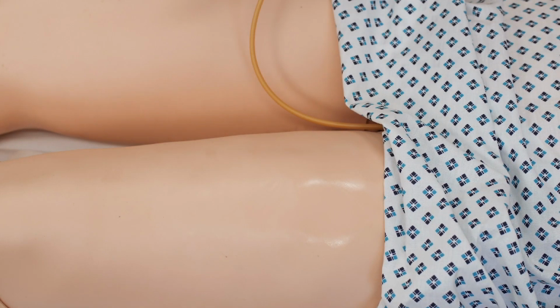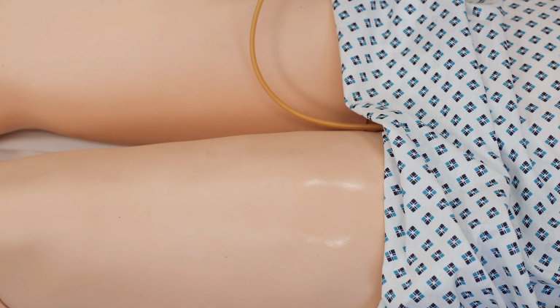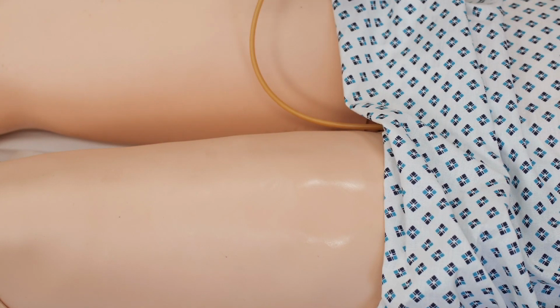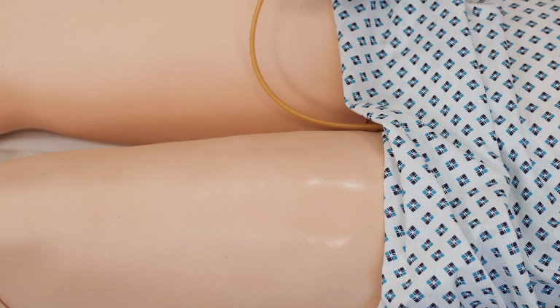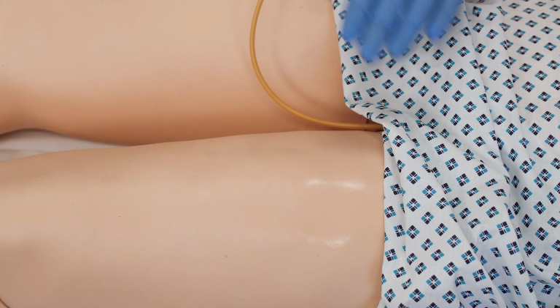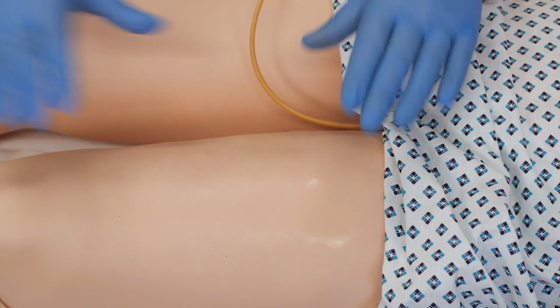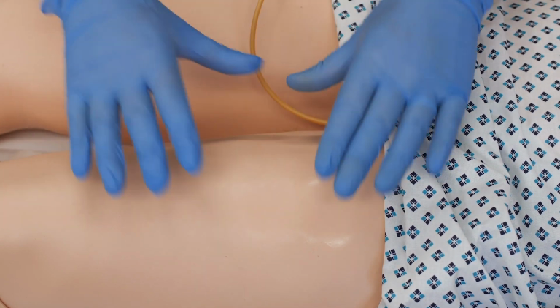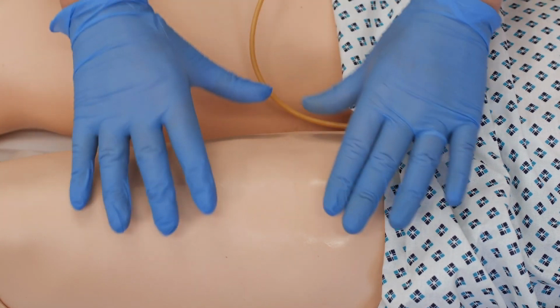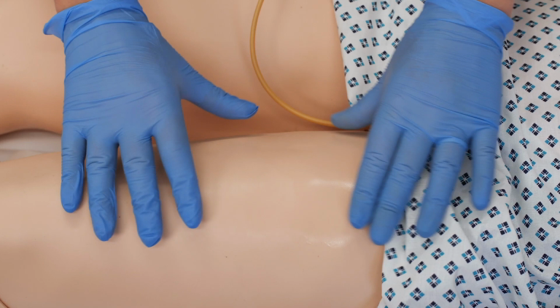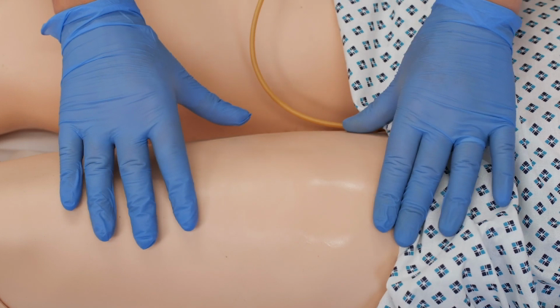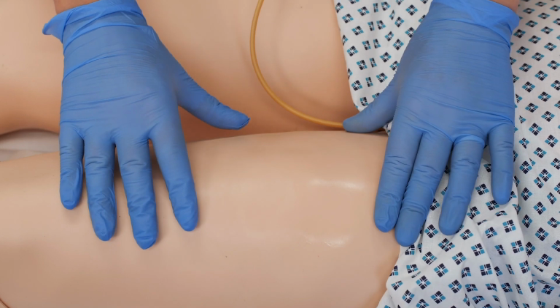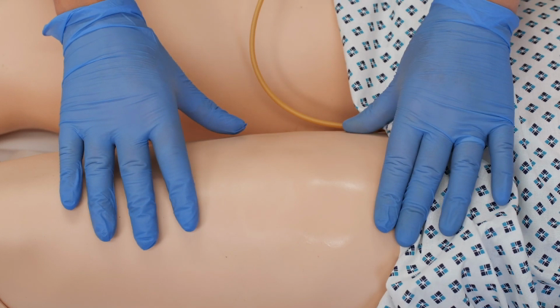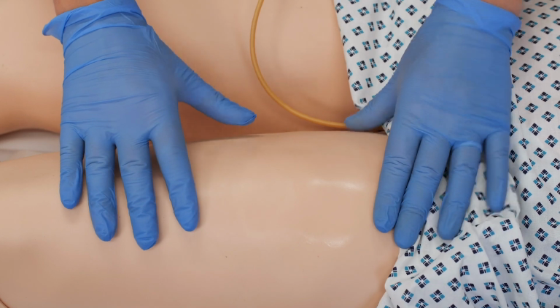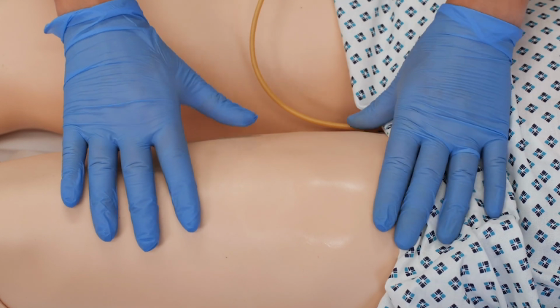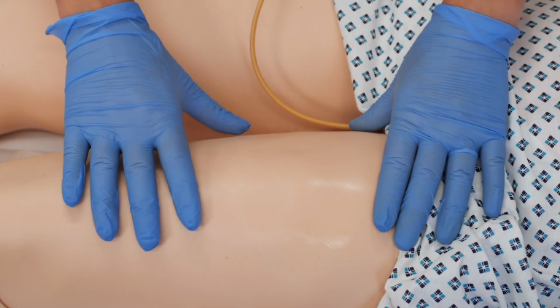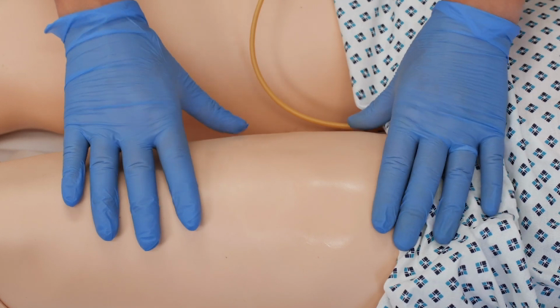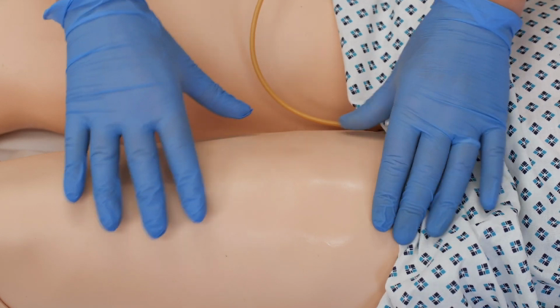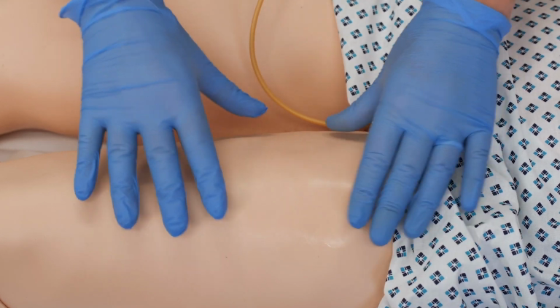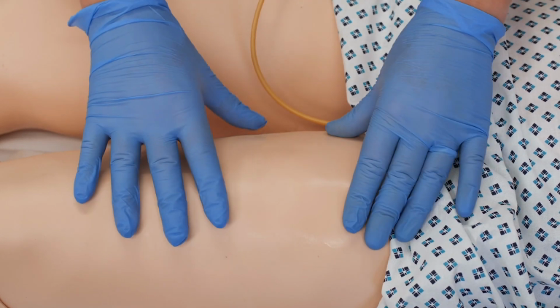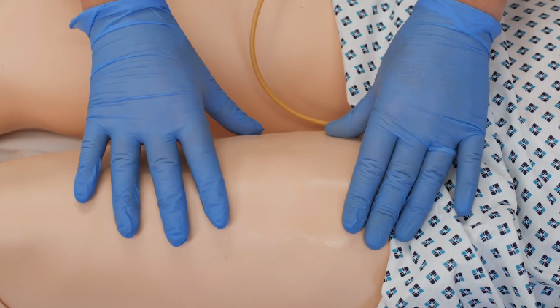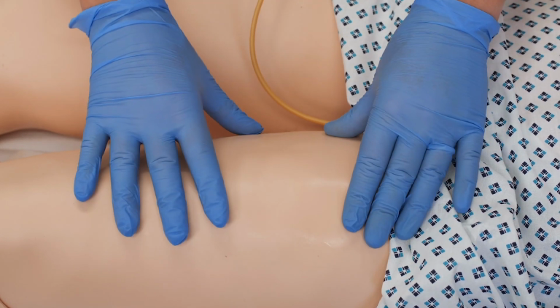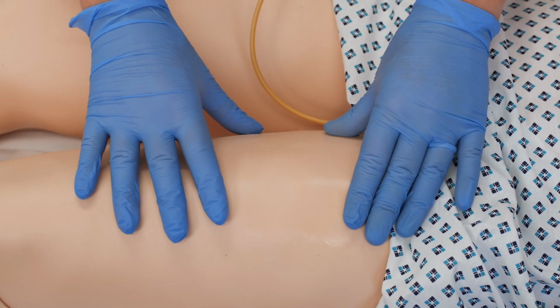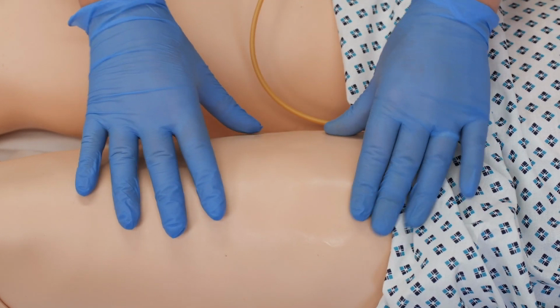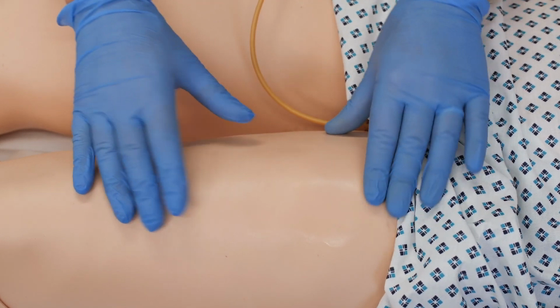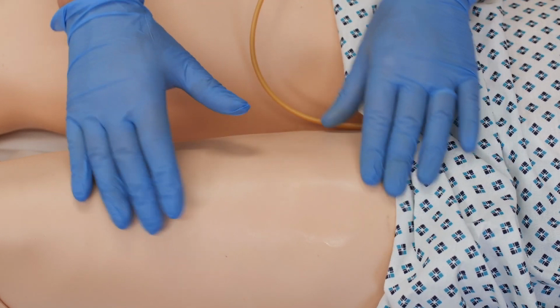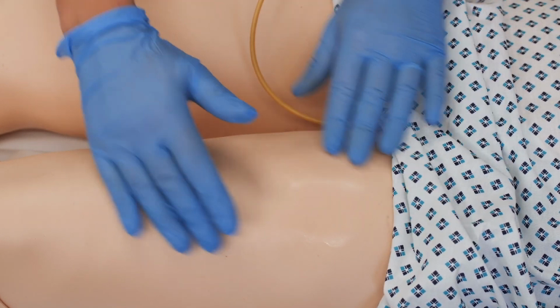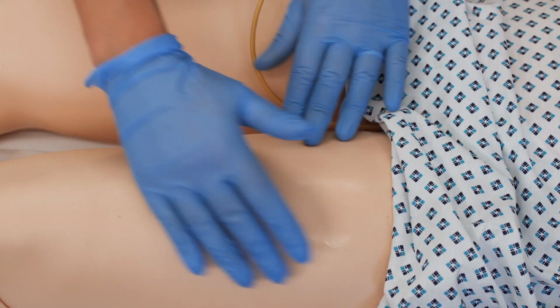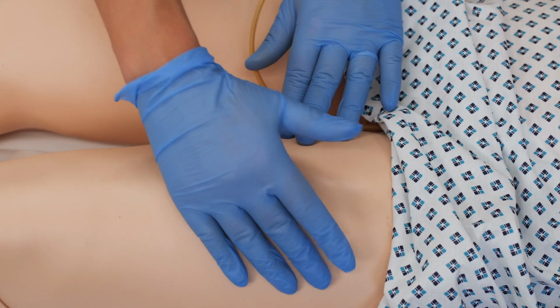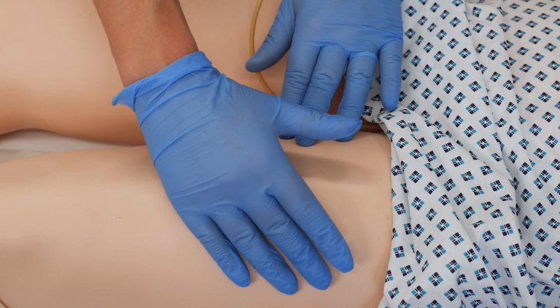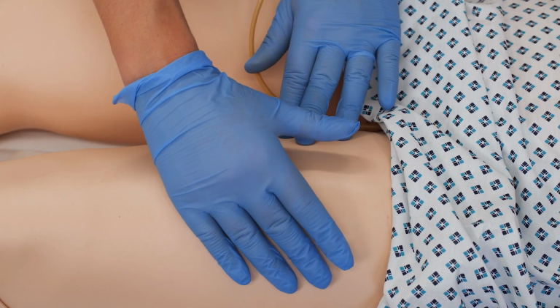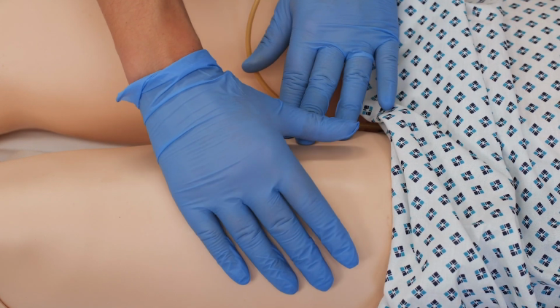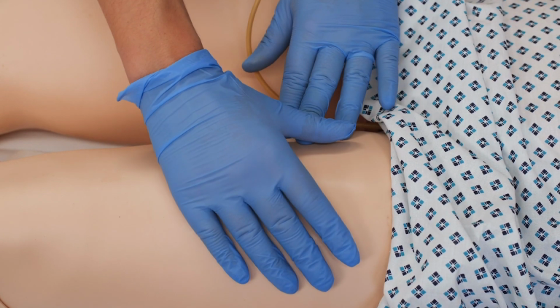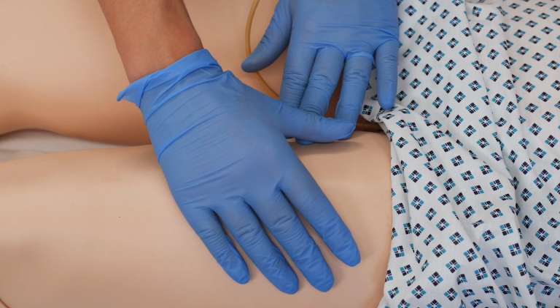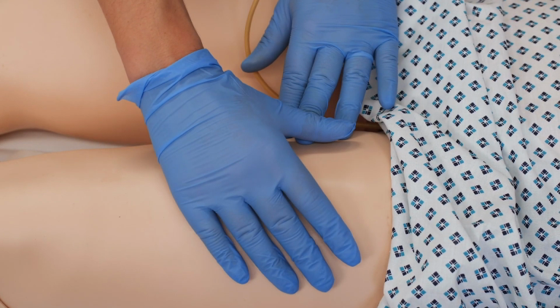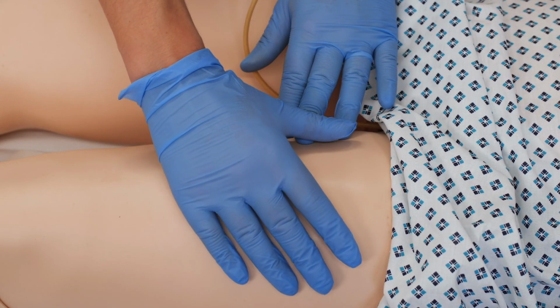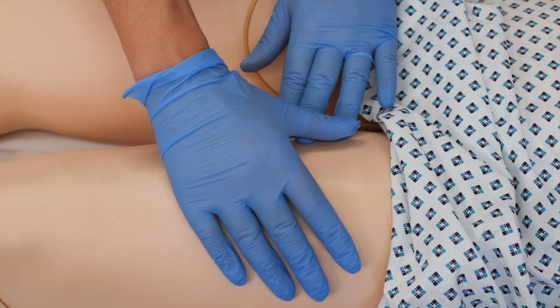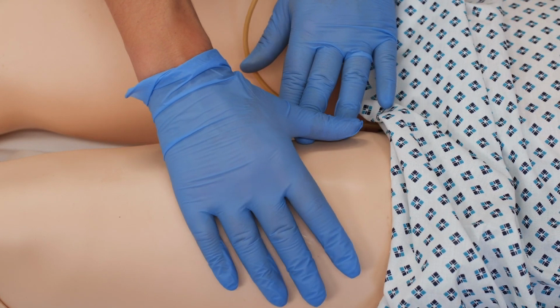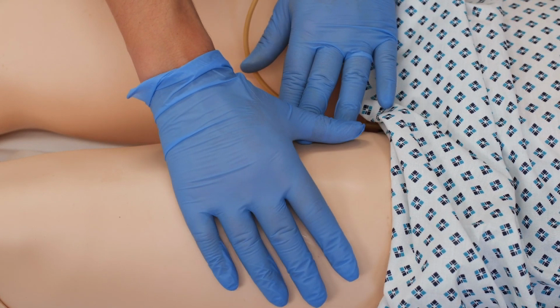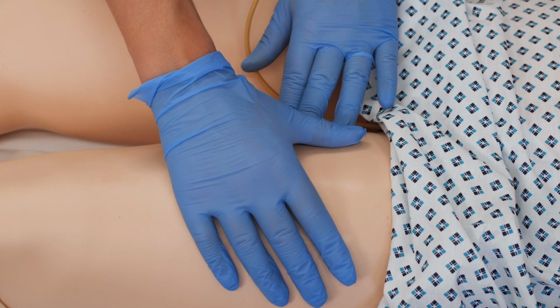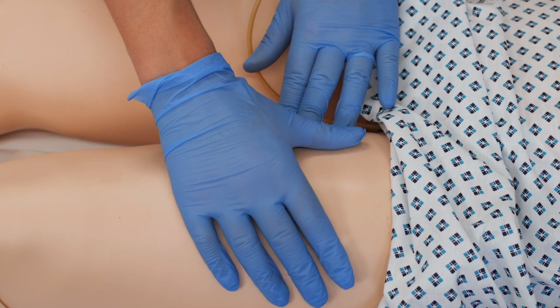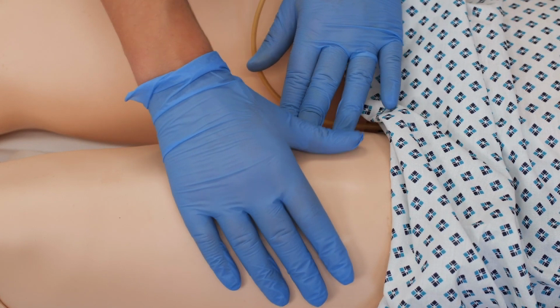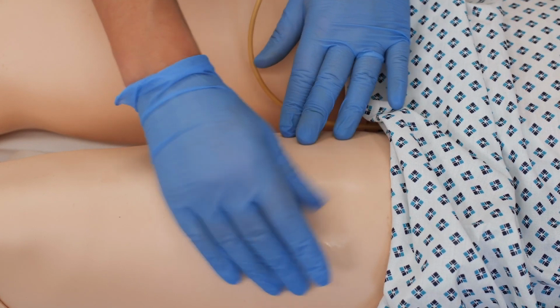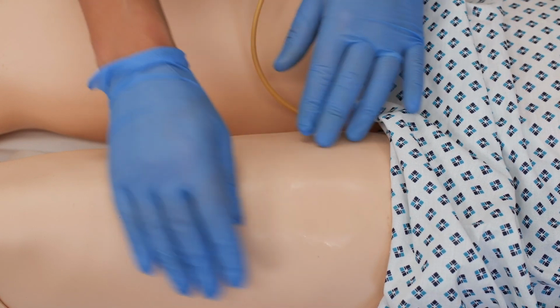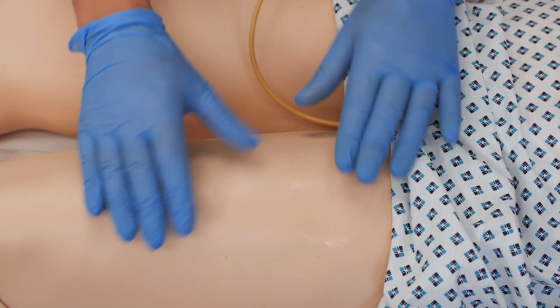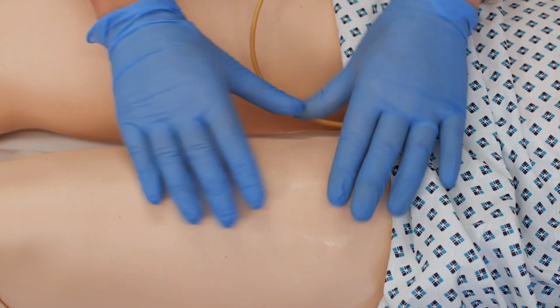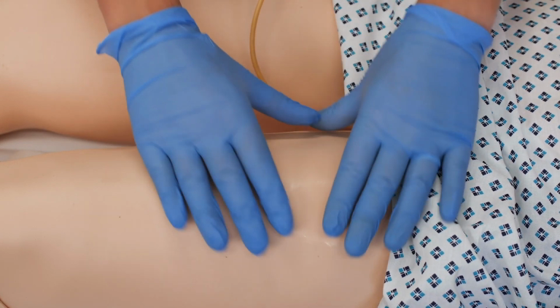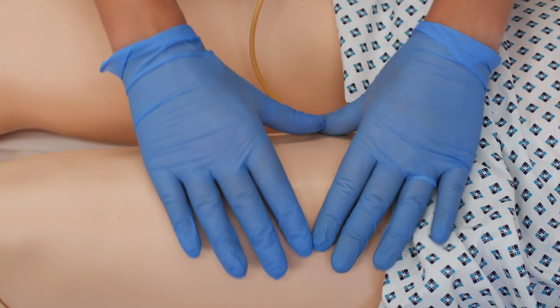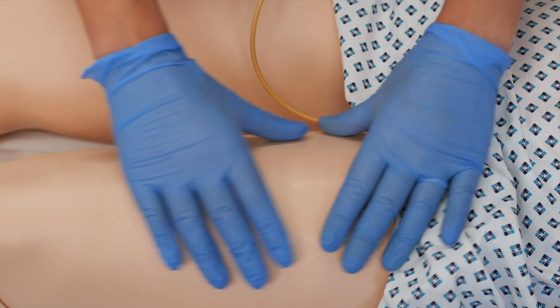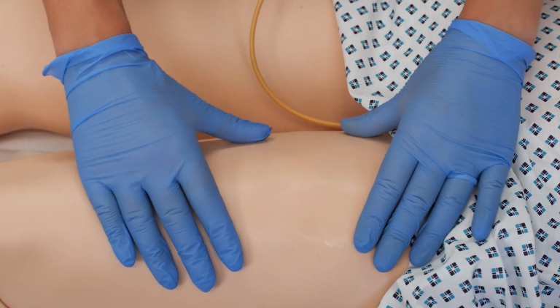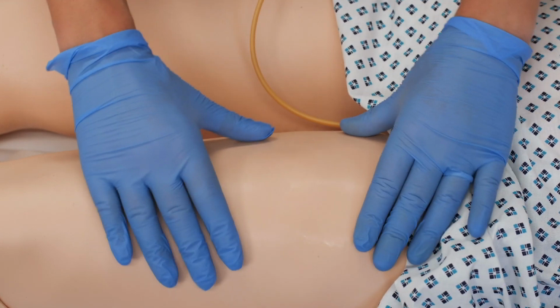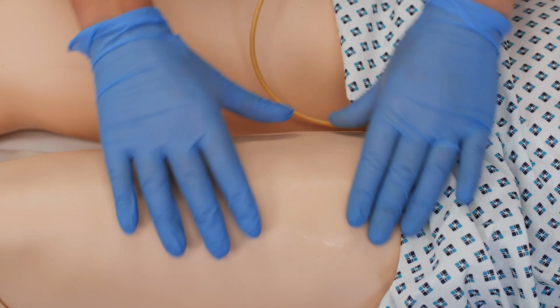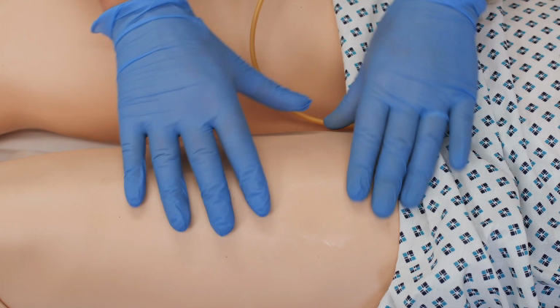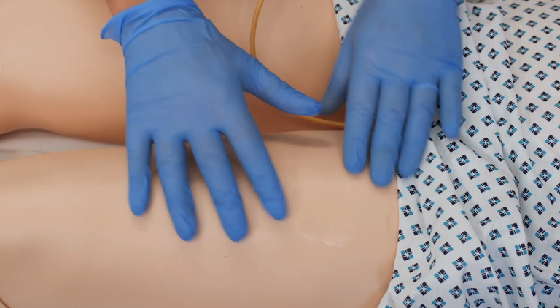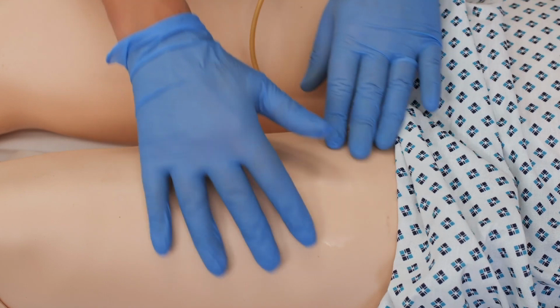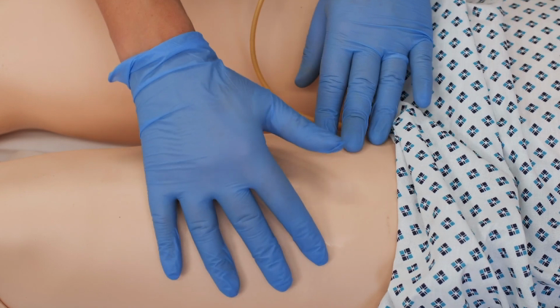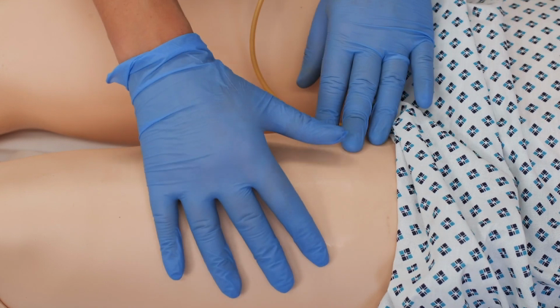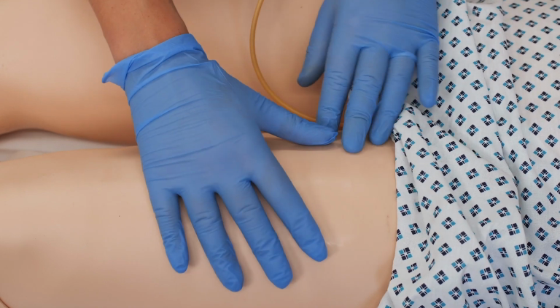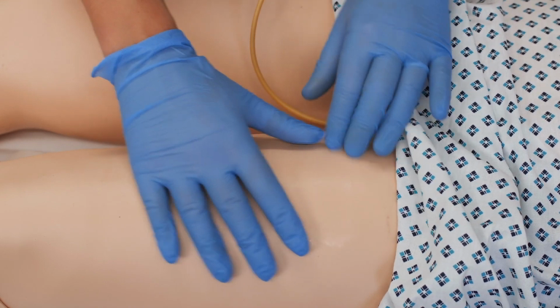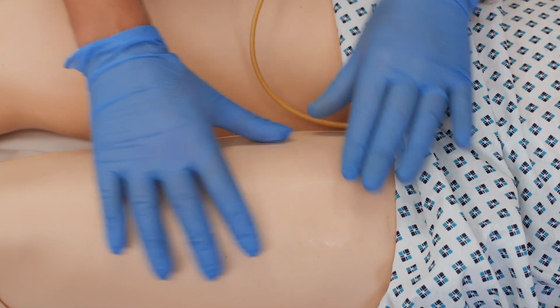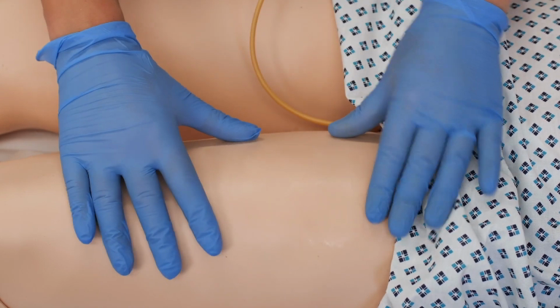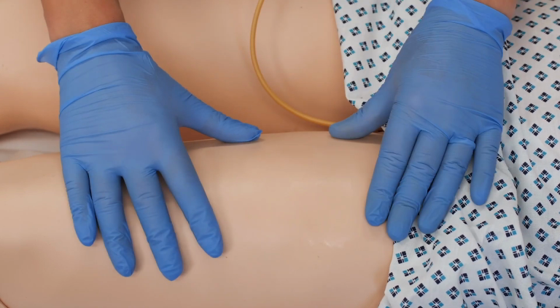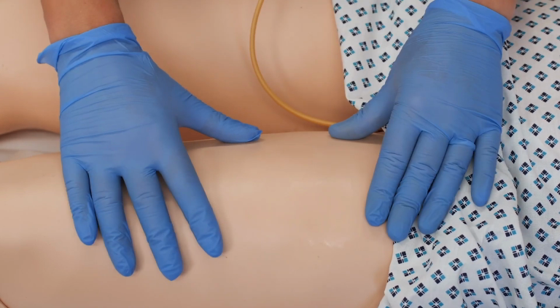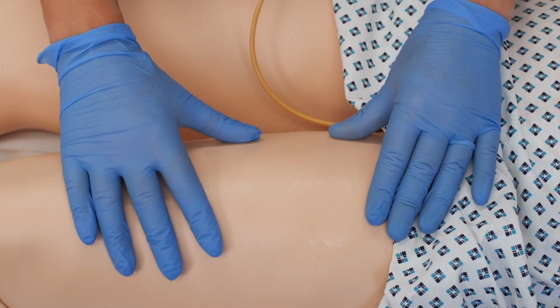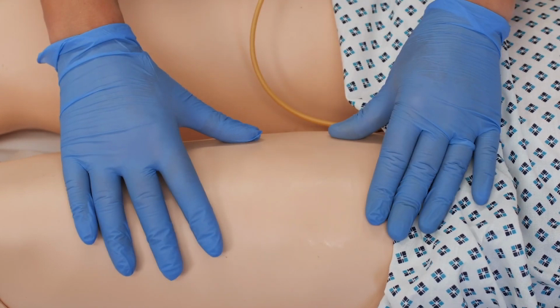Once removed, do a visual check of the leg and have a look at the skin again, and hopefully no damage will have been caused.